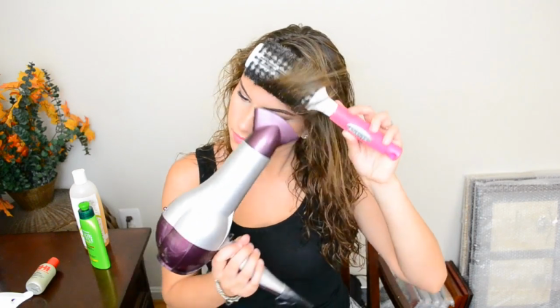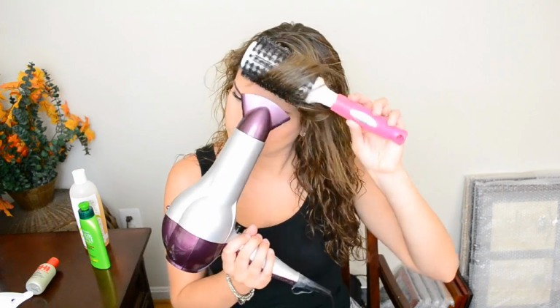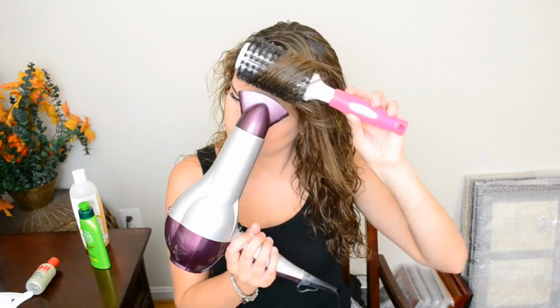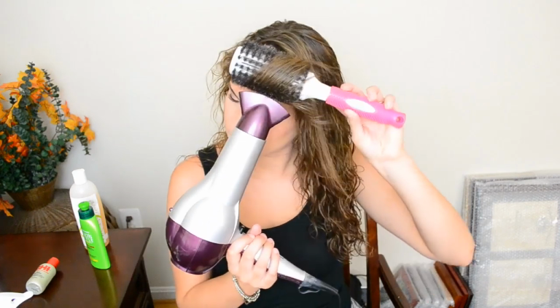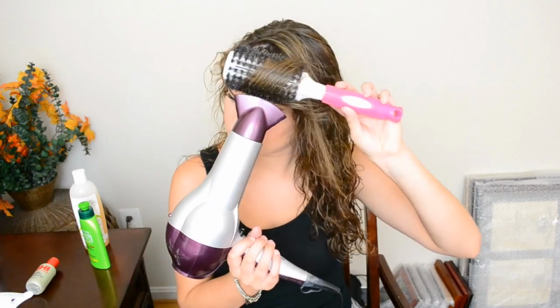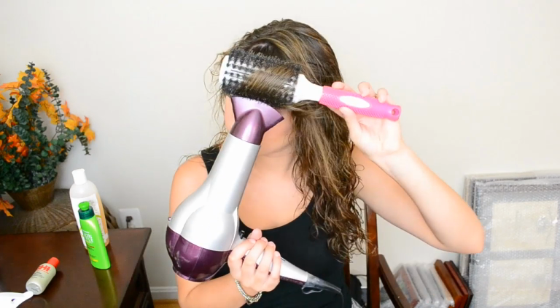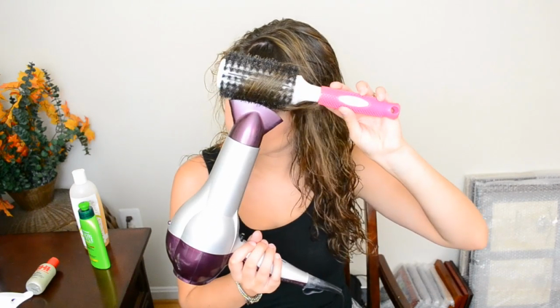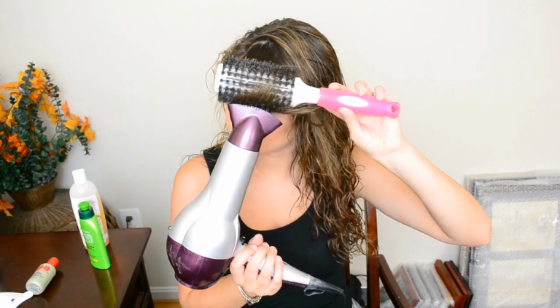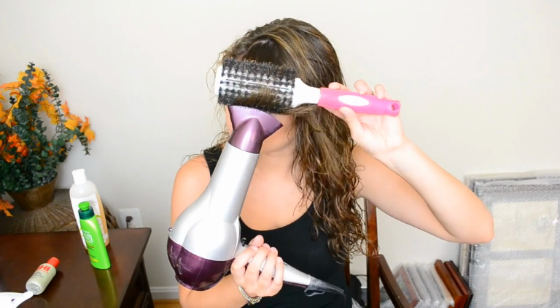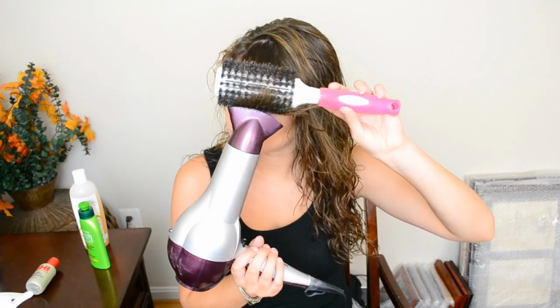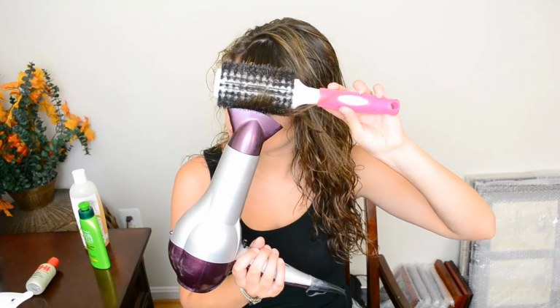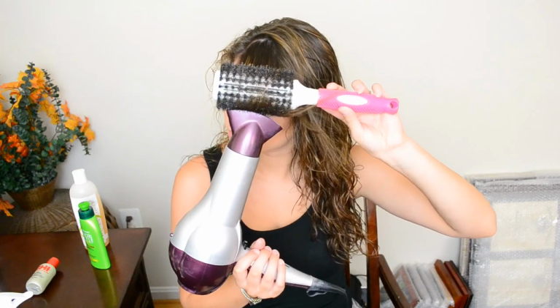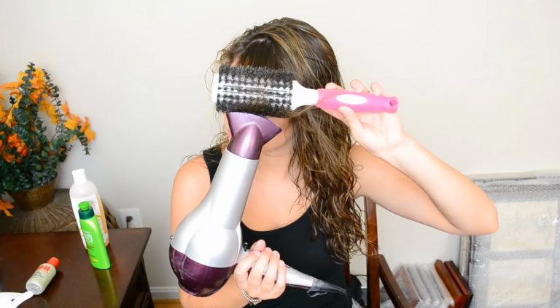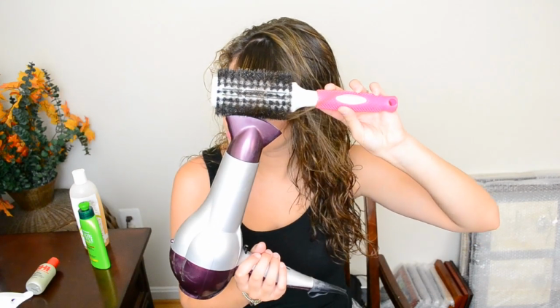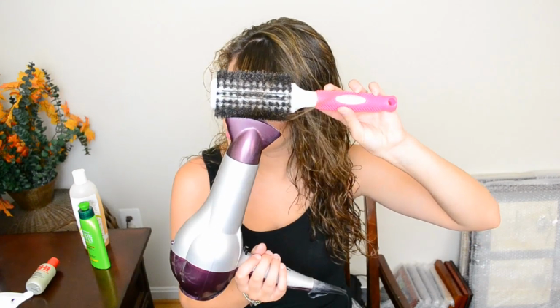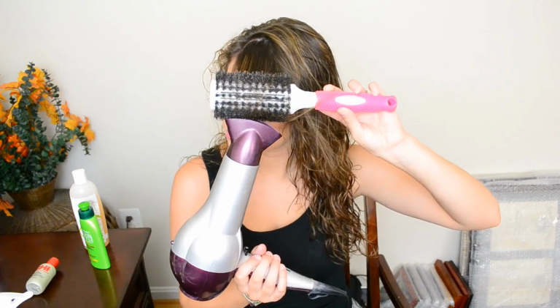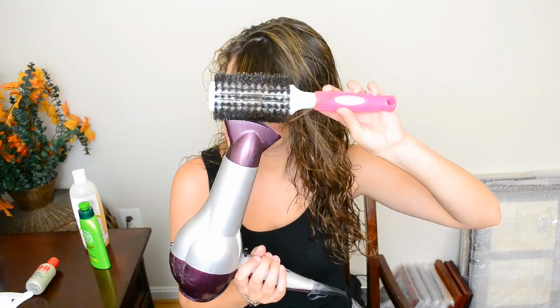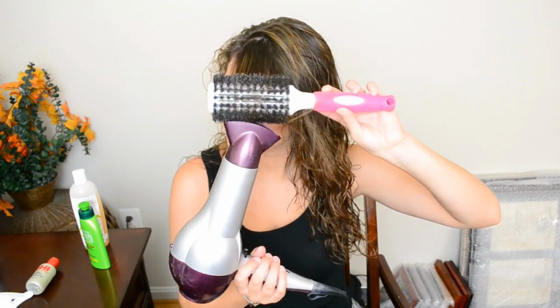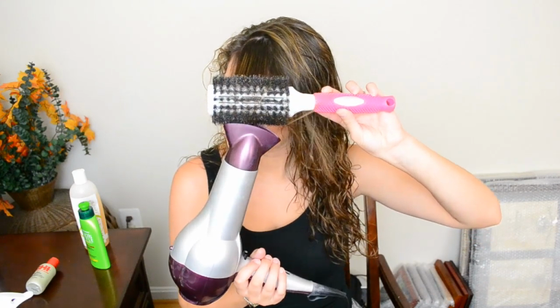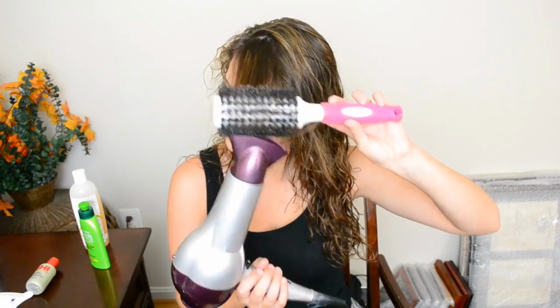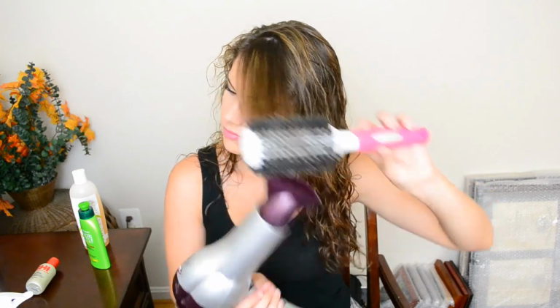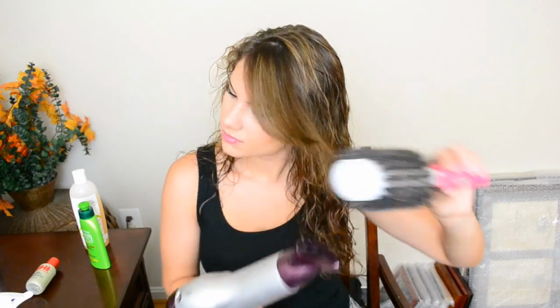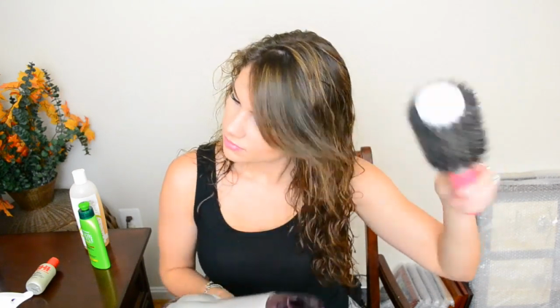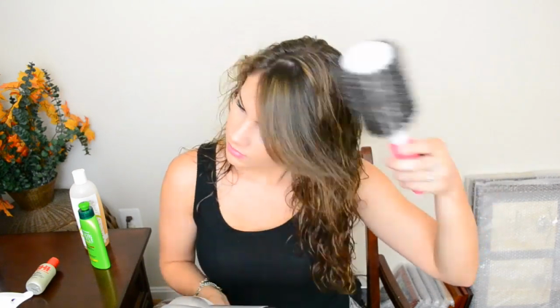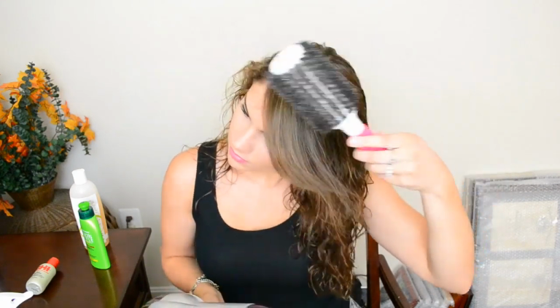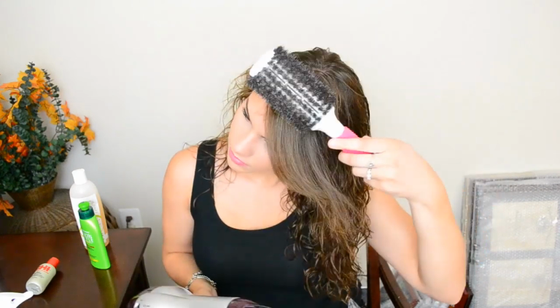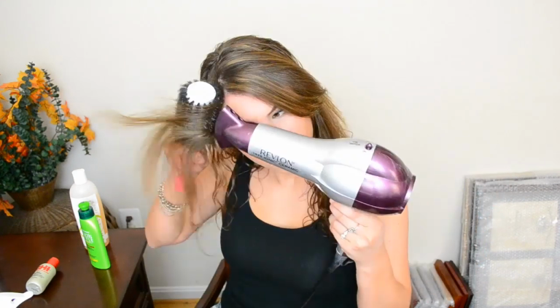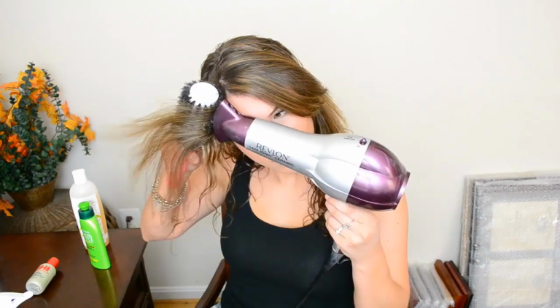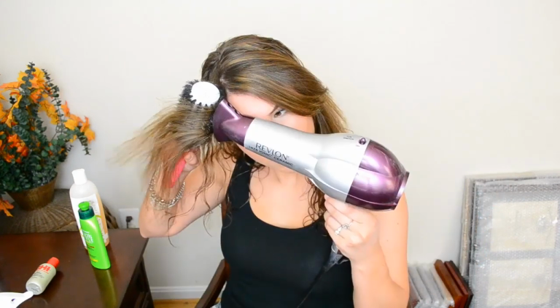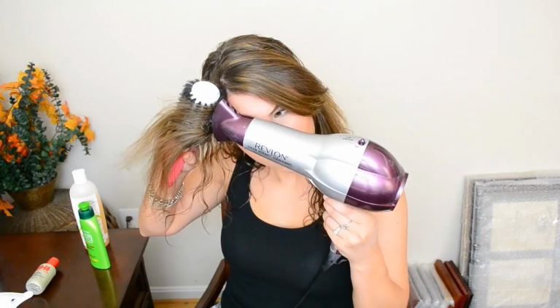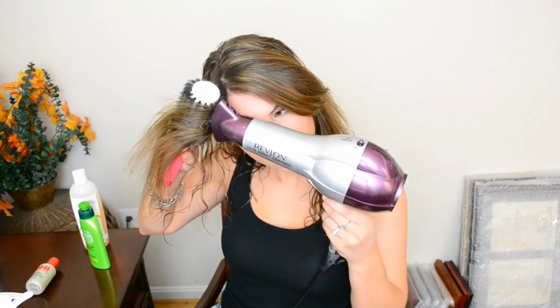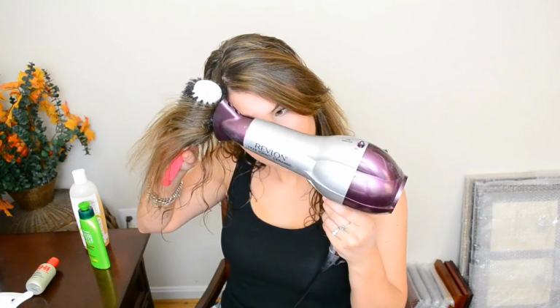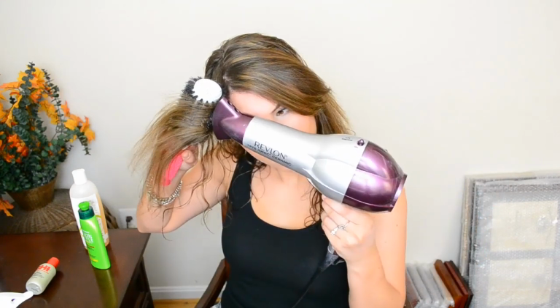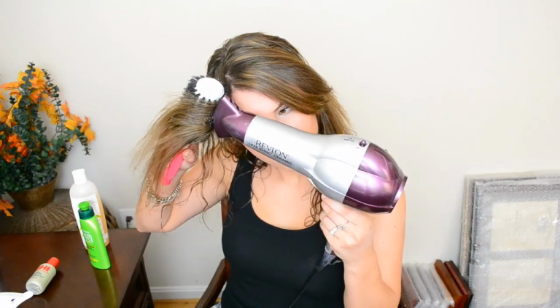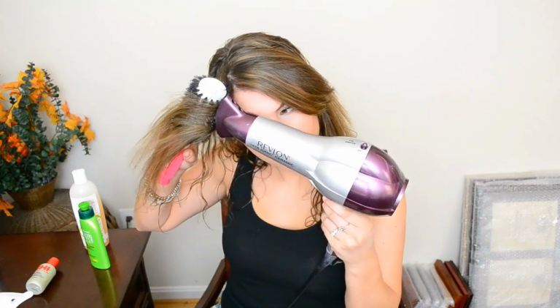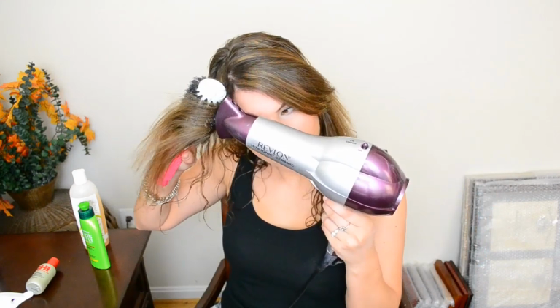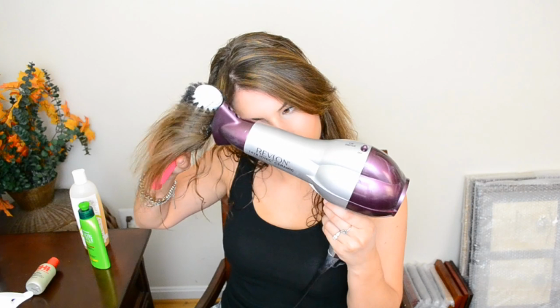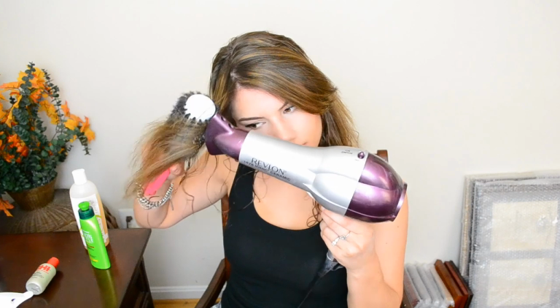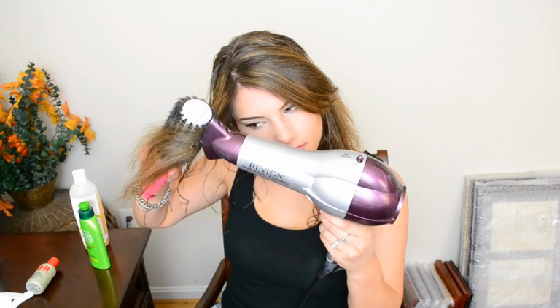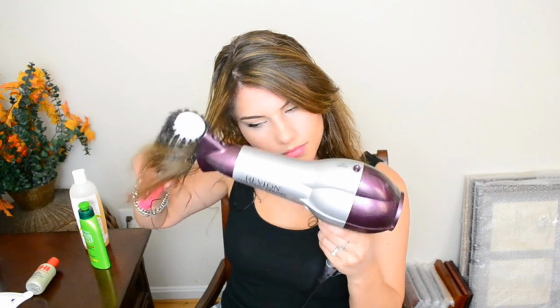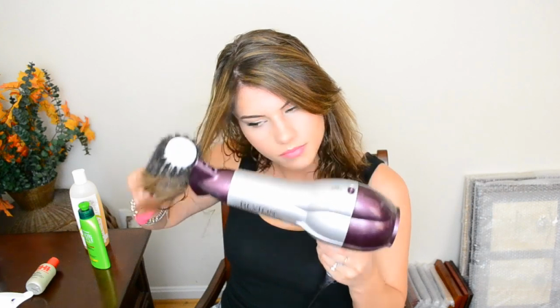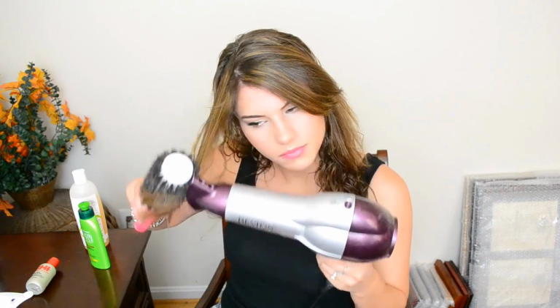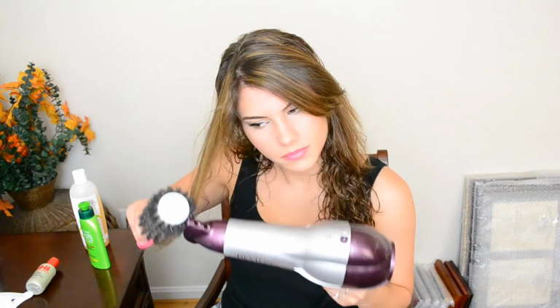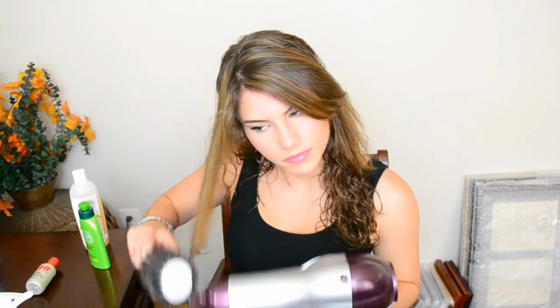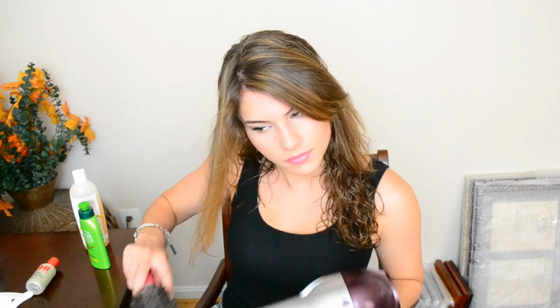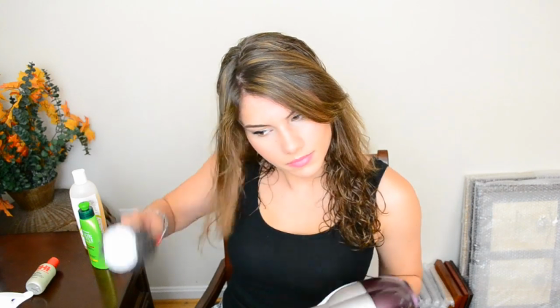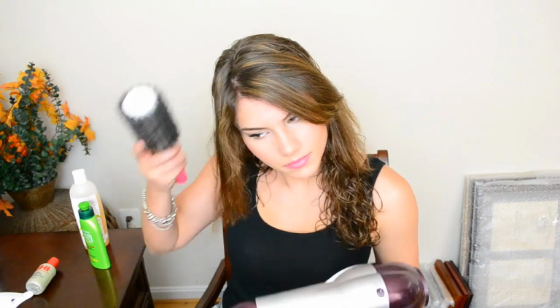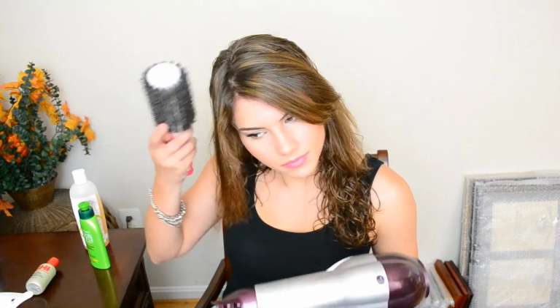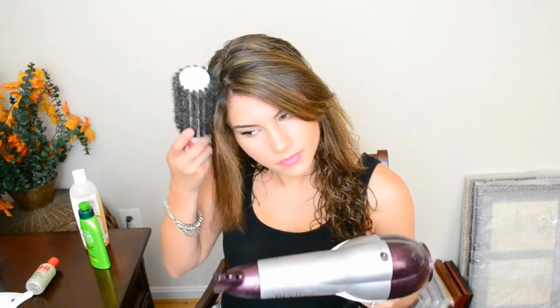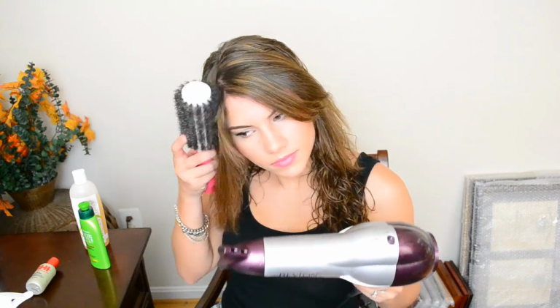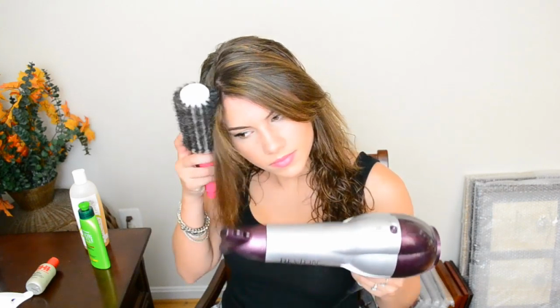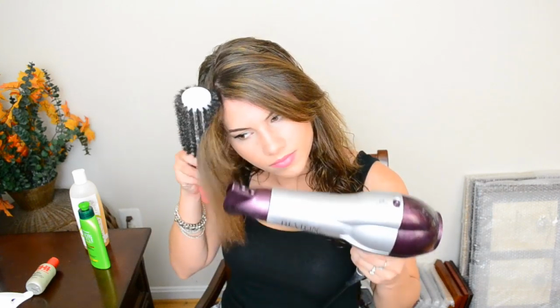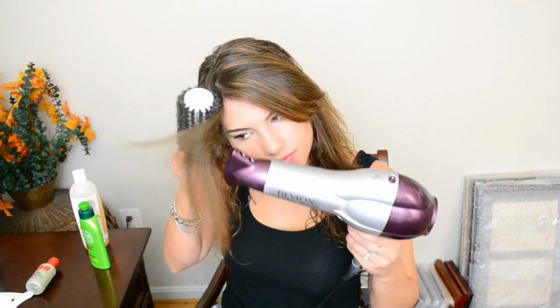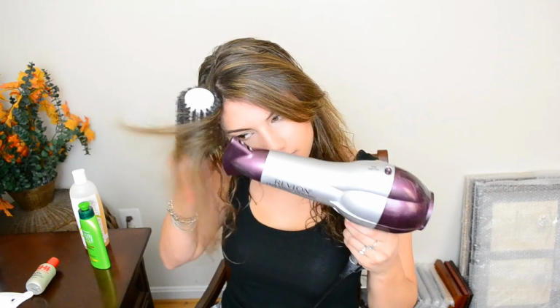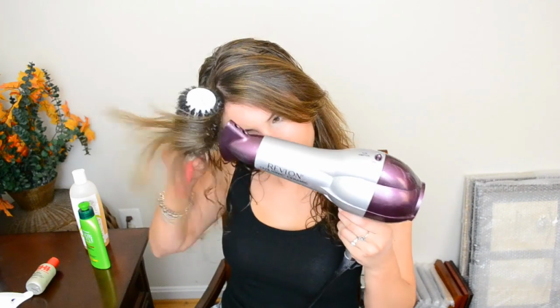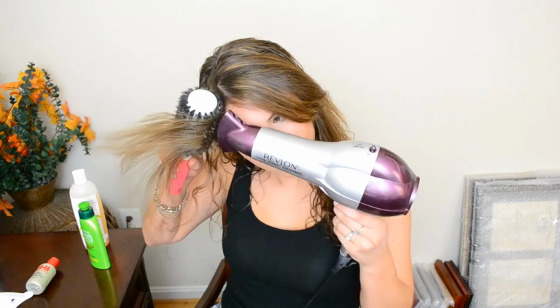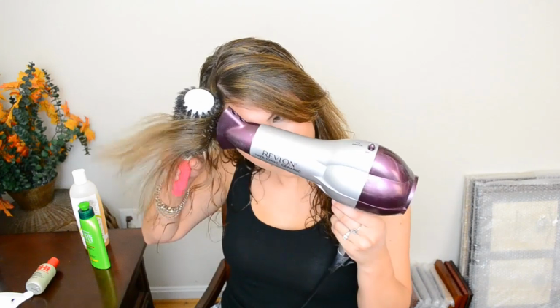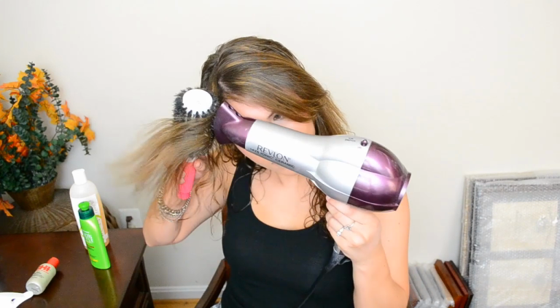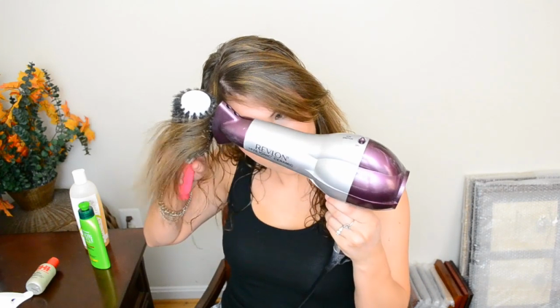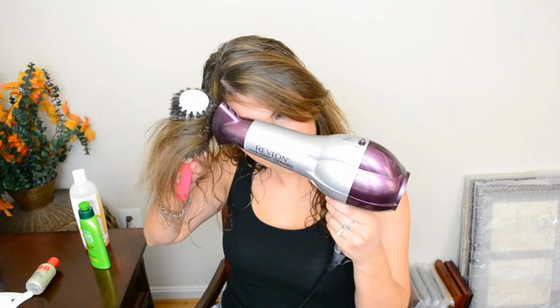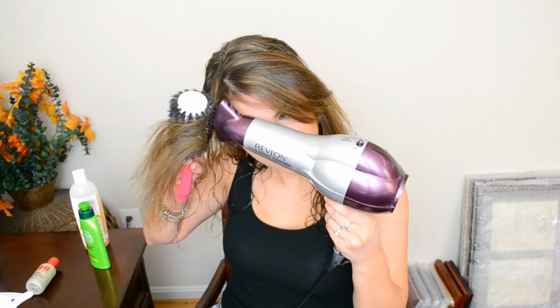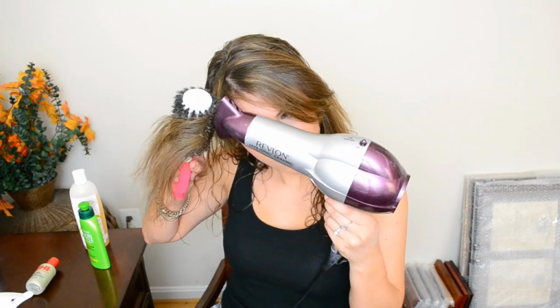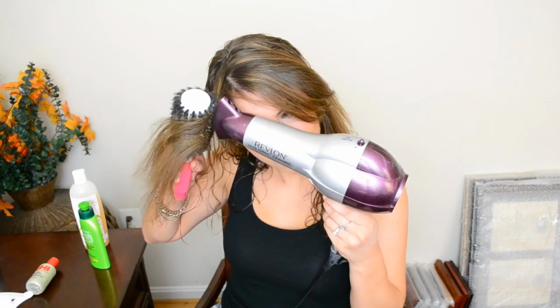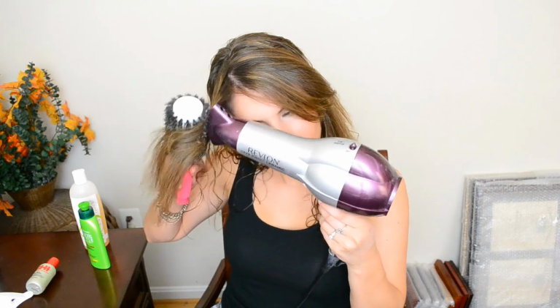This method has always worked for me. It helps to eliminate frizz and it really straightens out the bangs. I also do it on the other side as well.